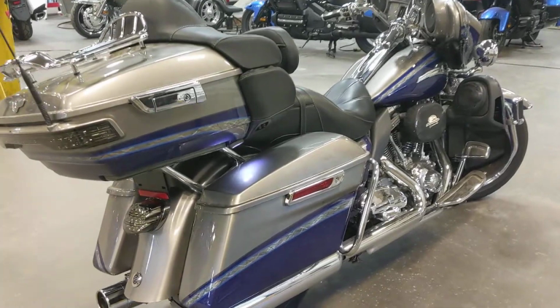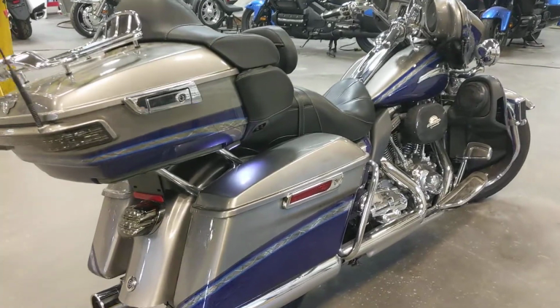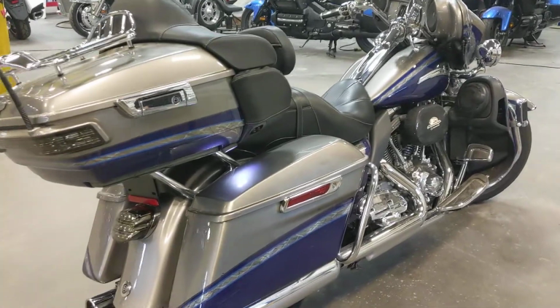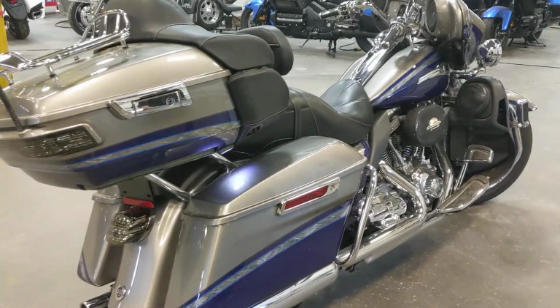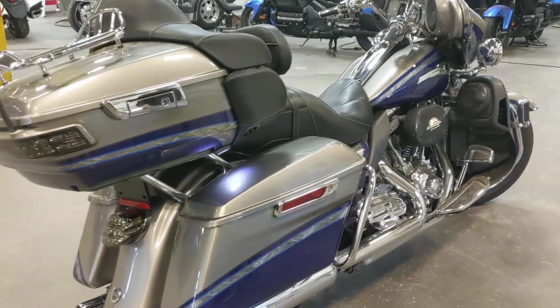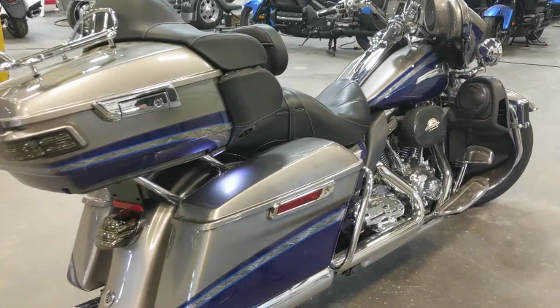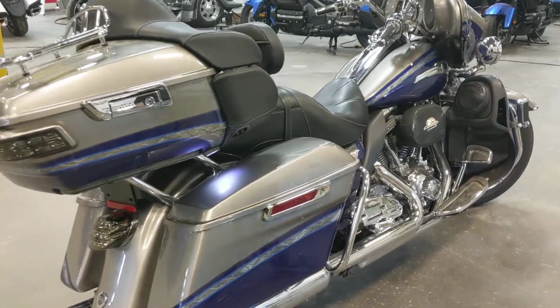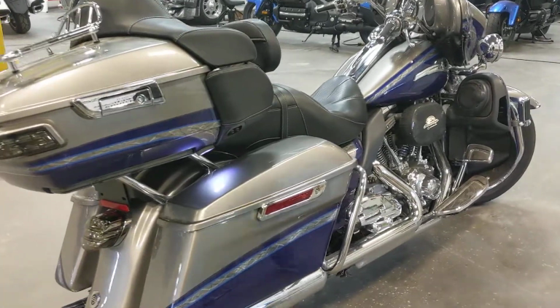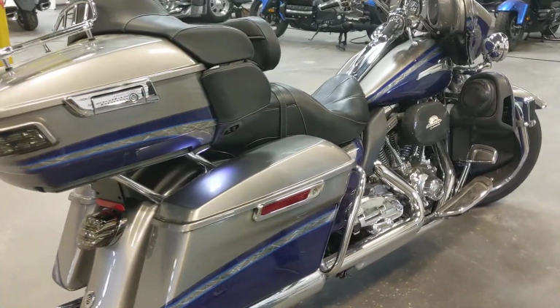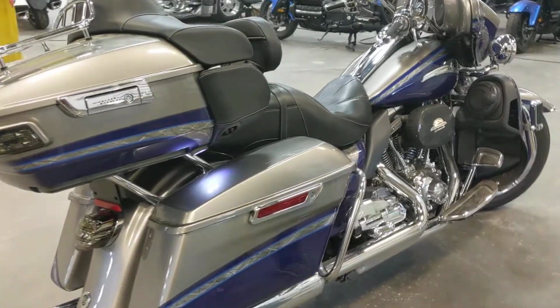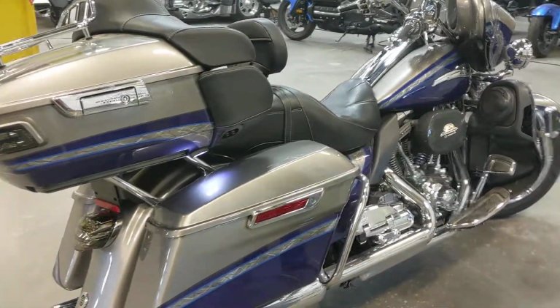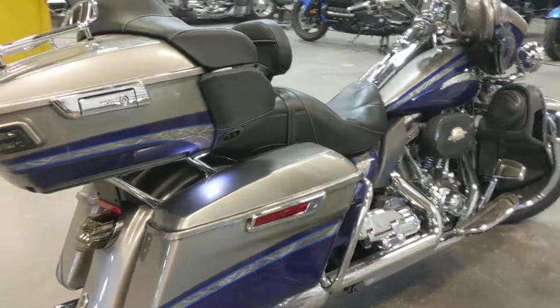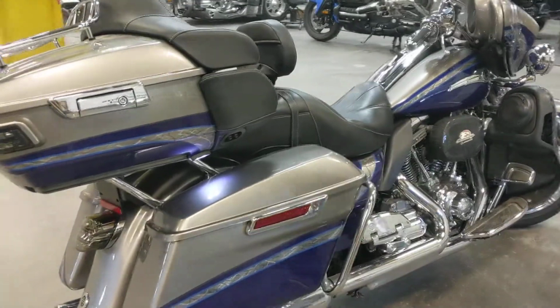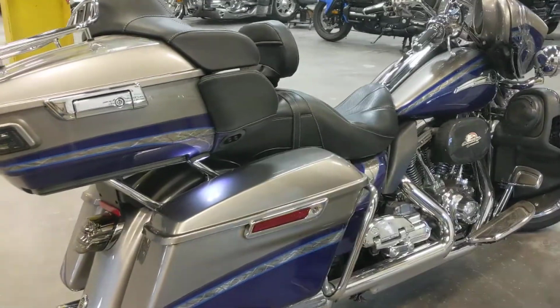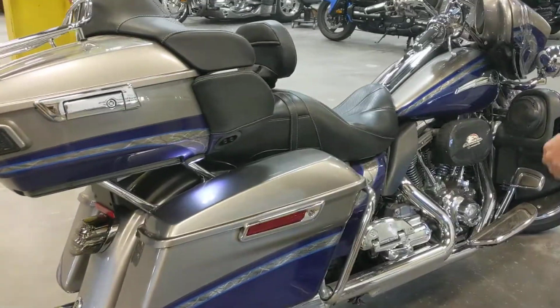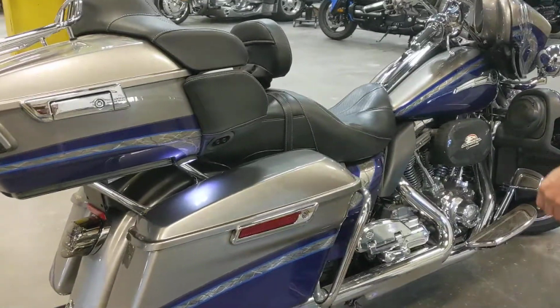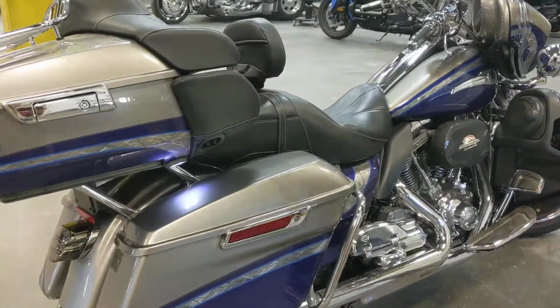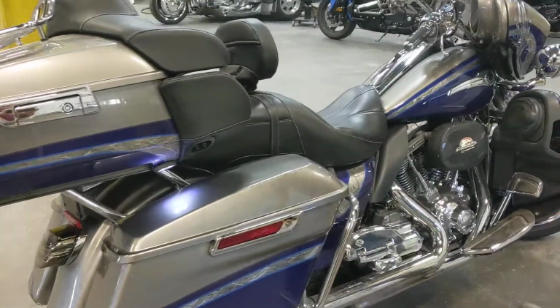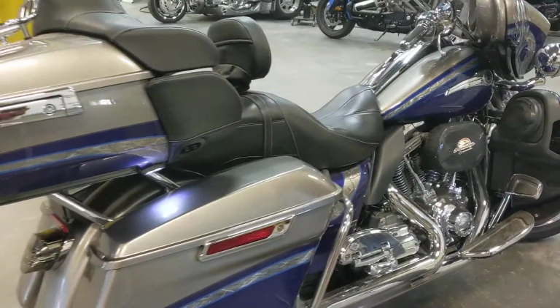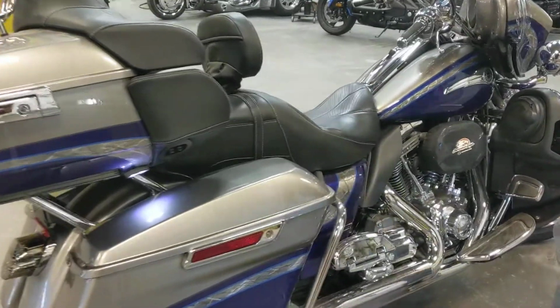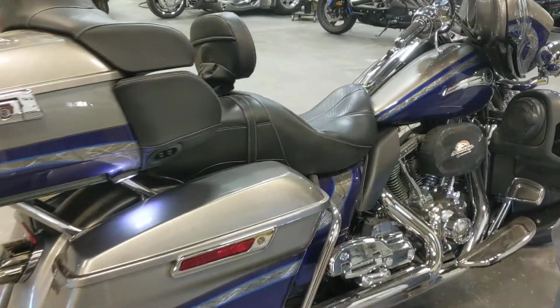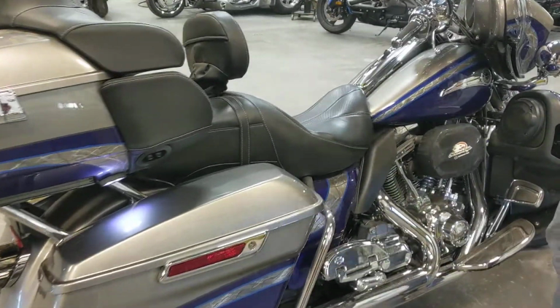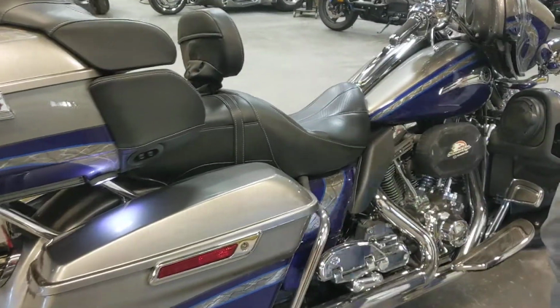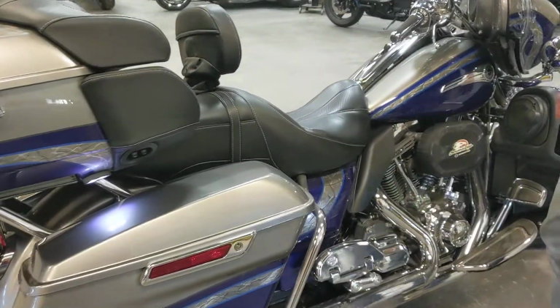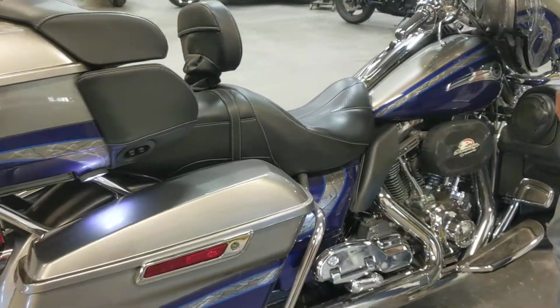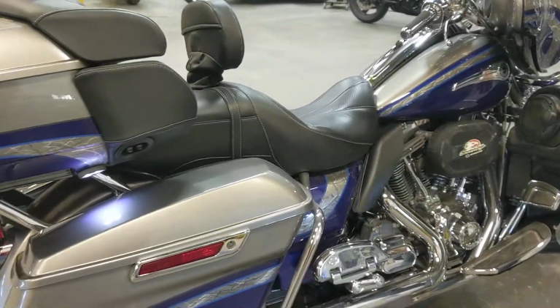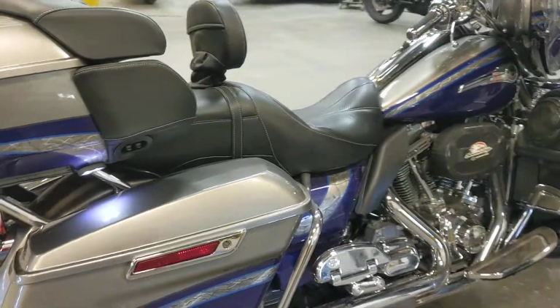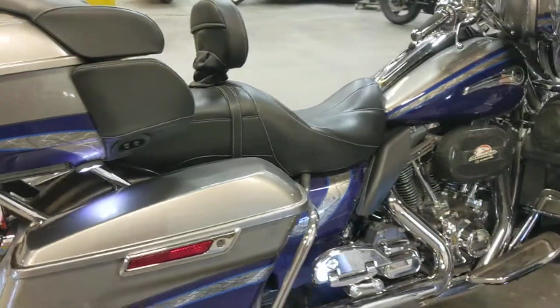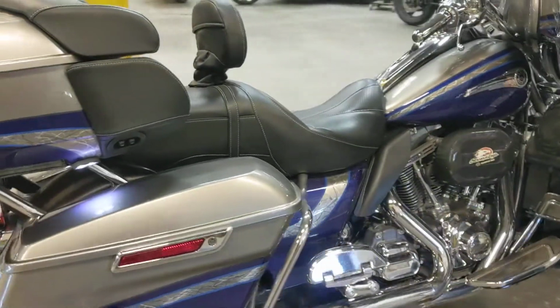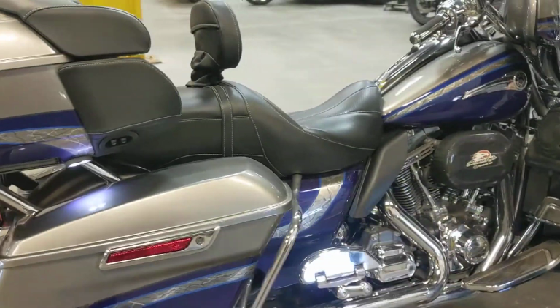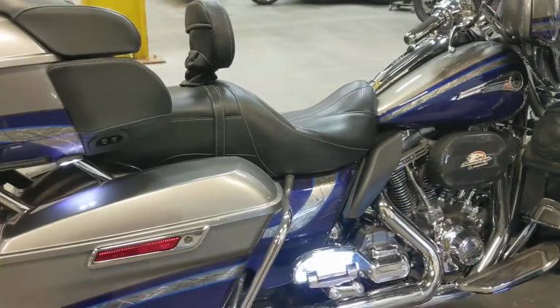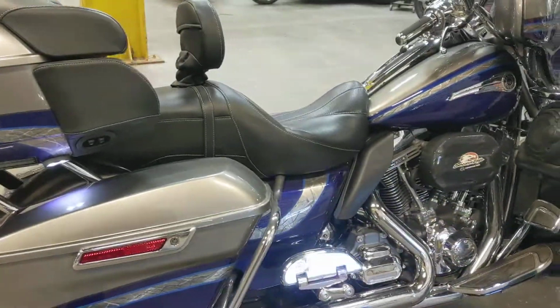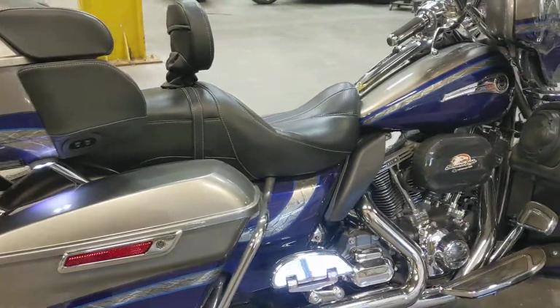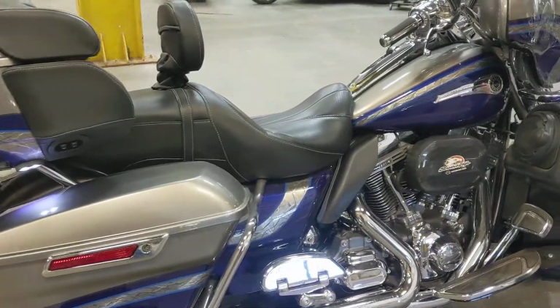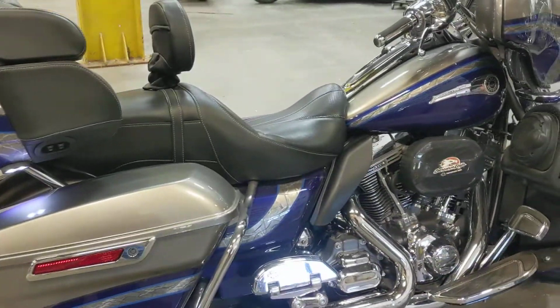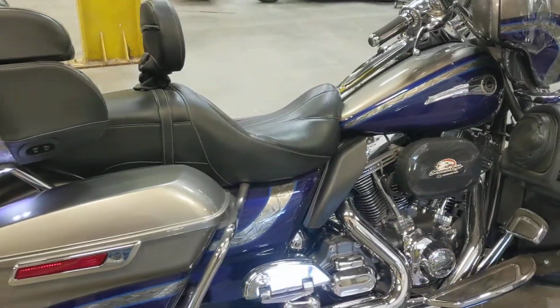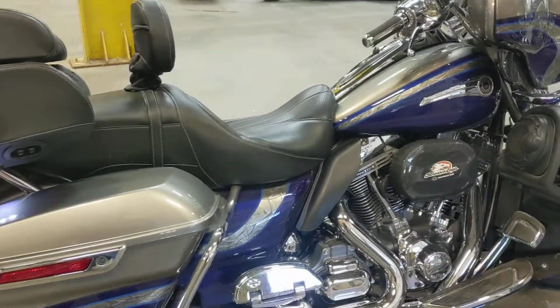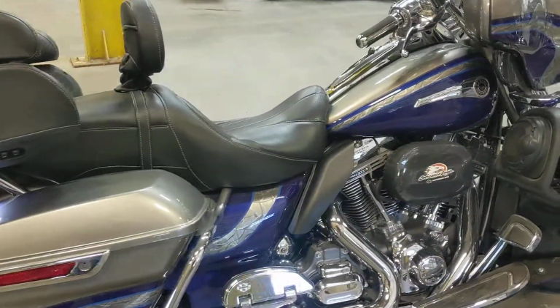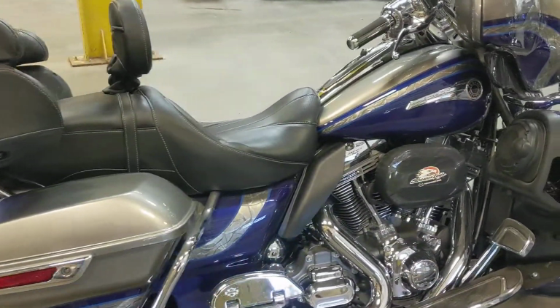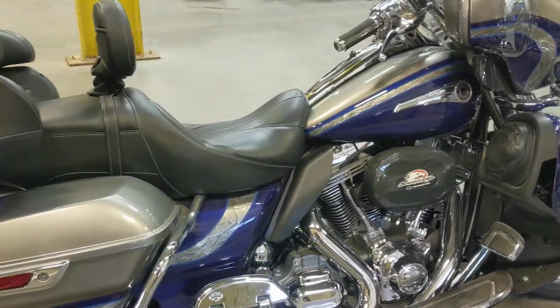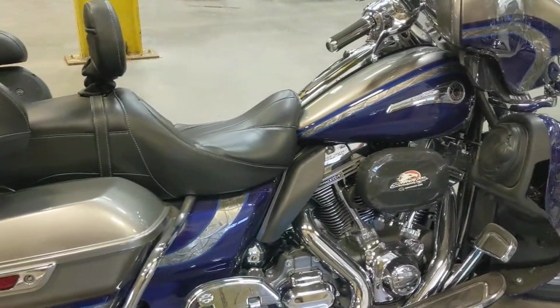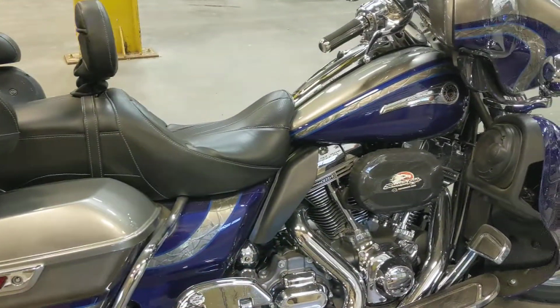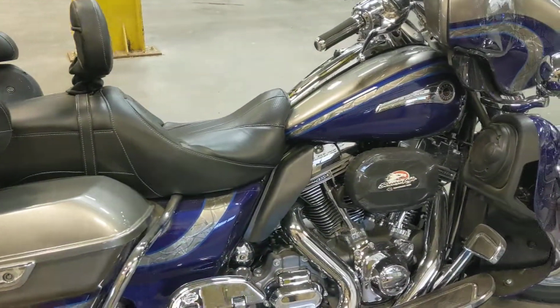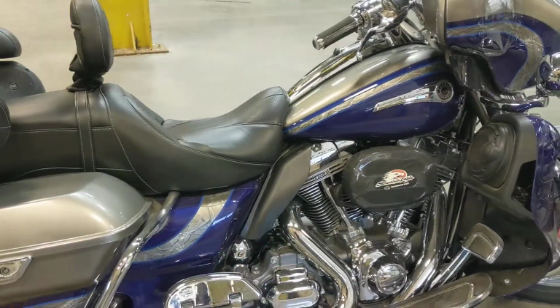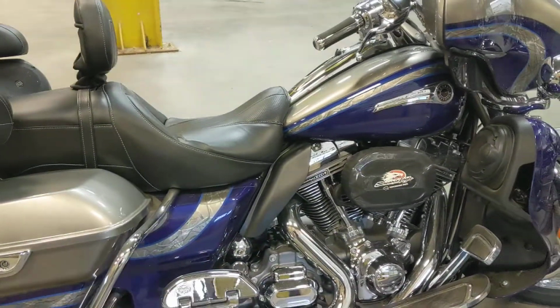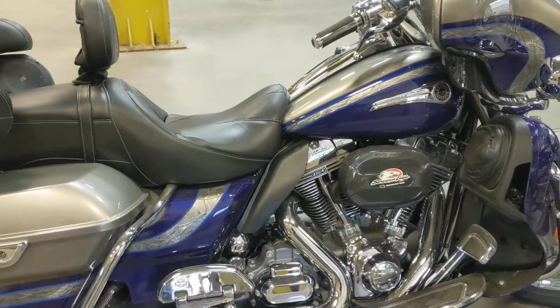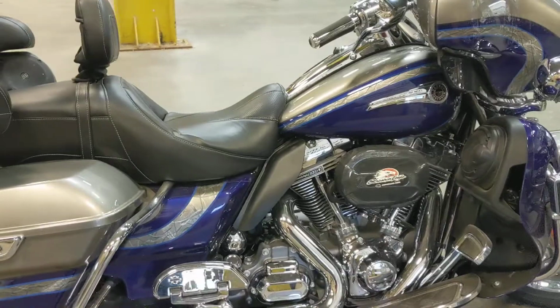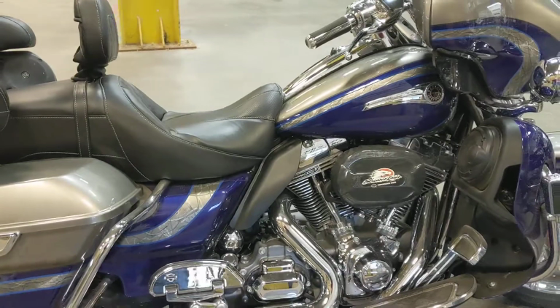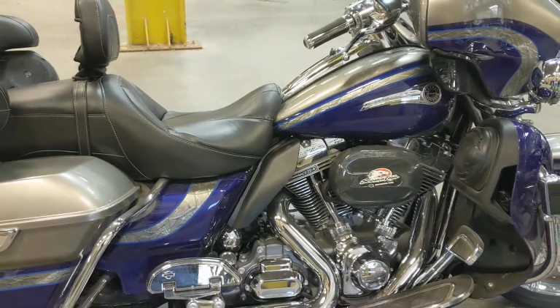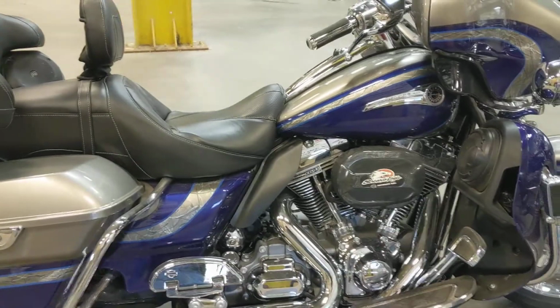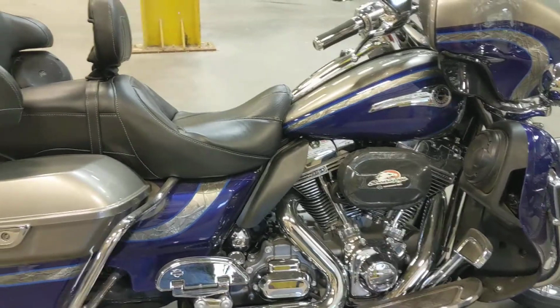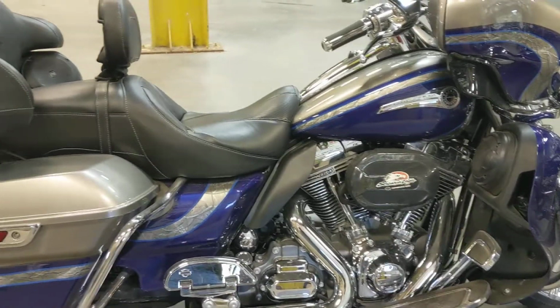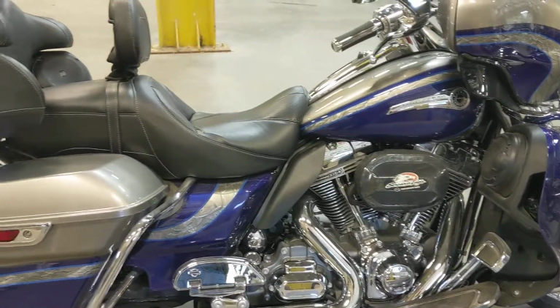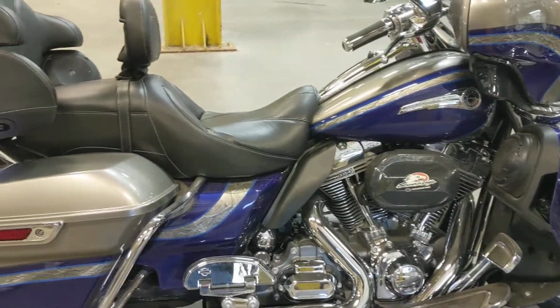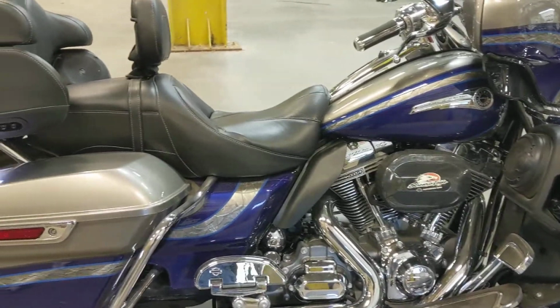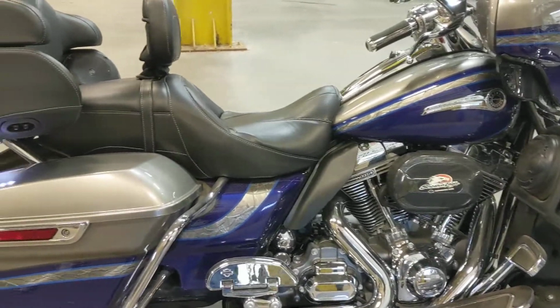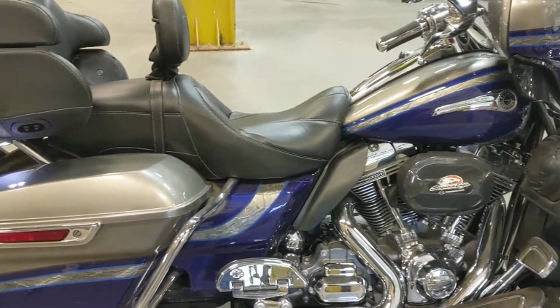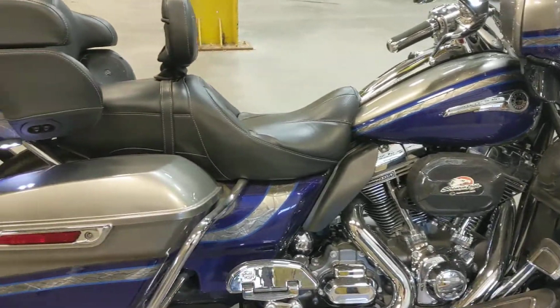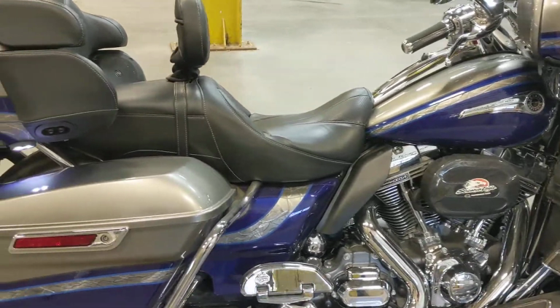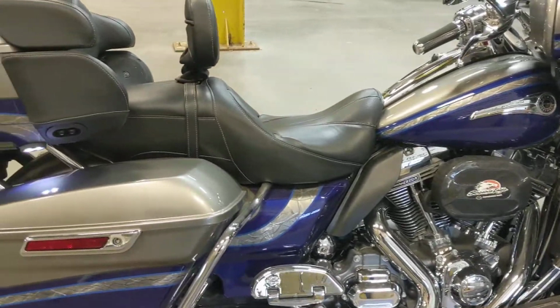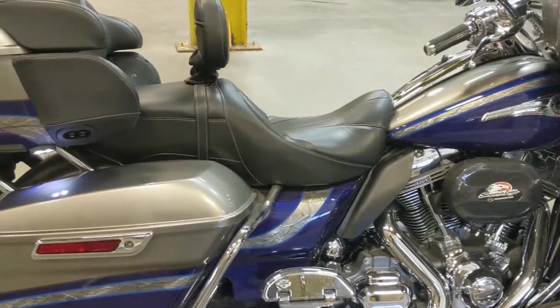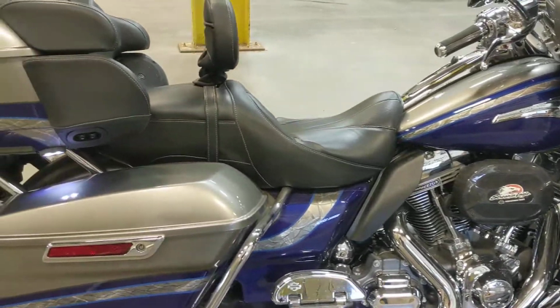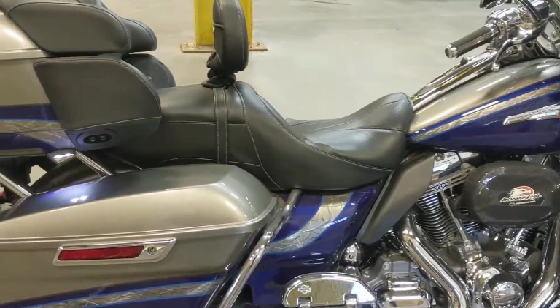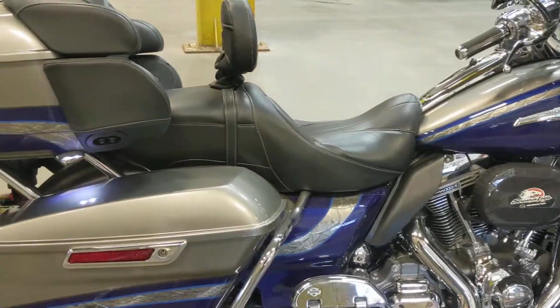Stop down at Clark's Trikes and Bikes, check this machine out or any other one we have, see which one you want to take home.